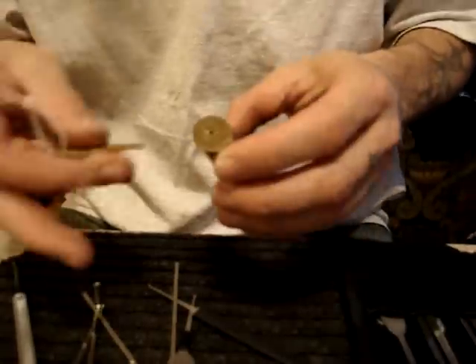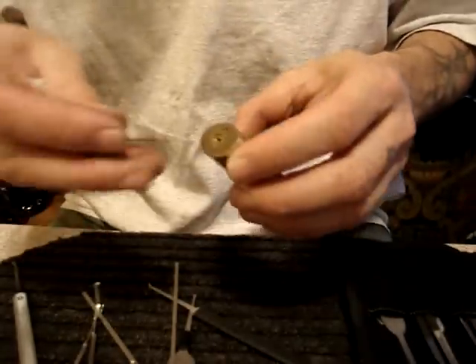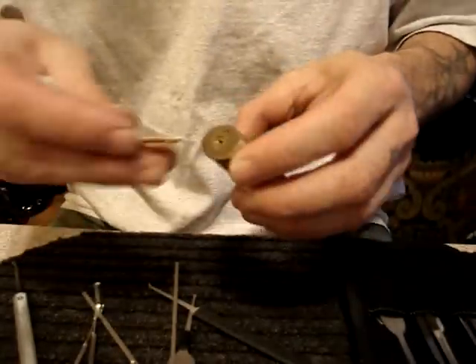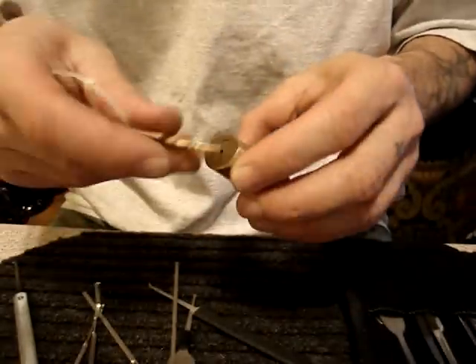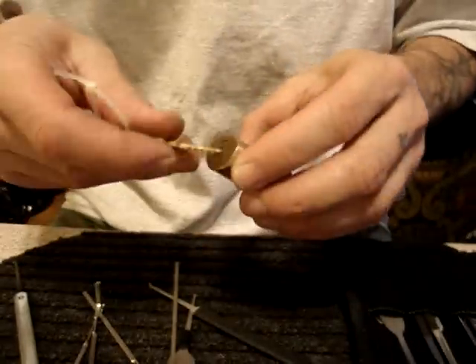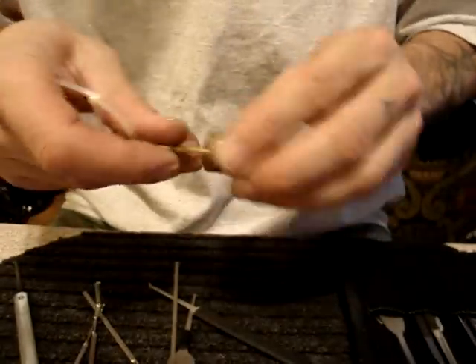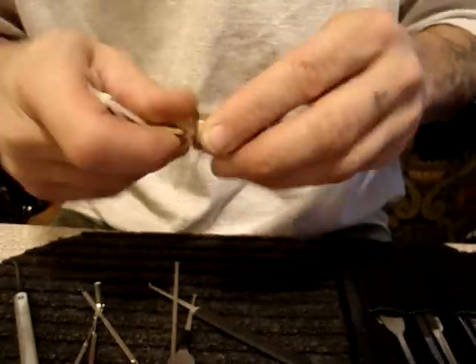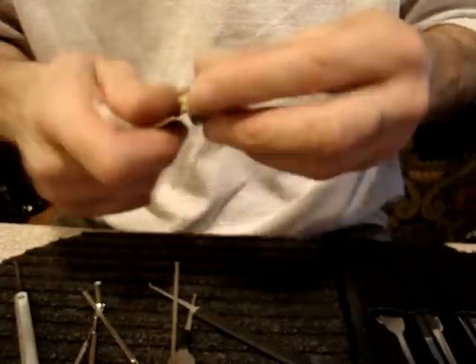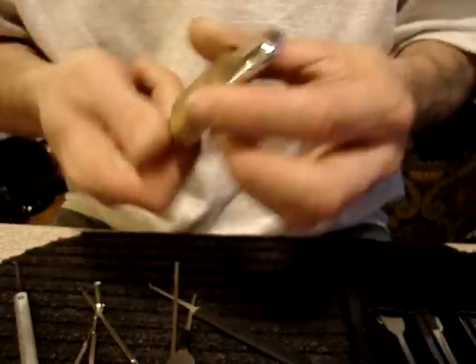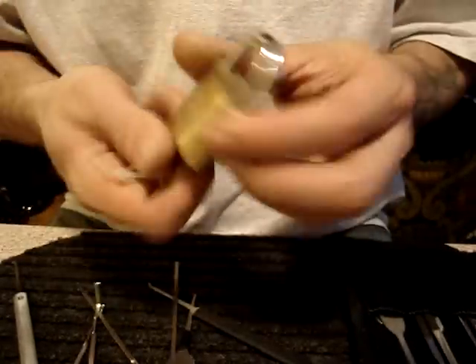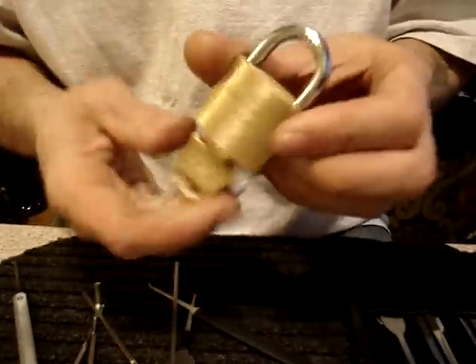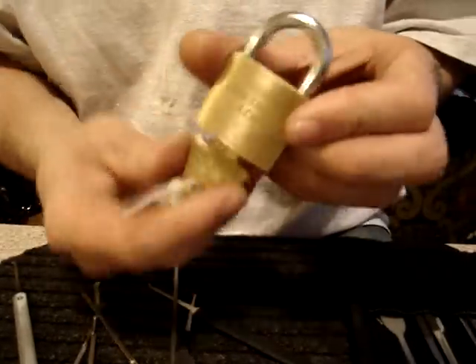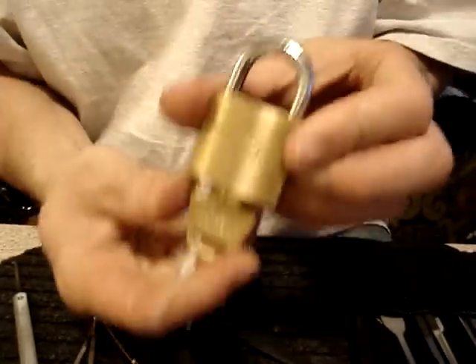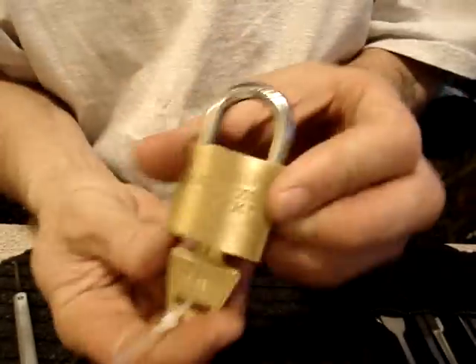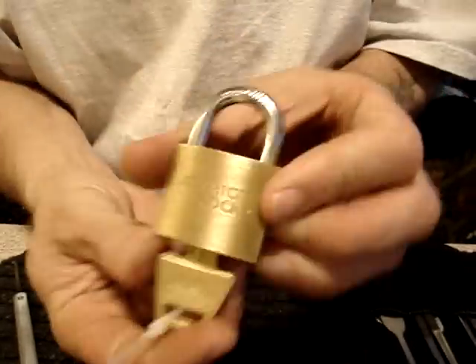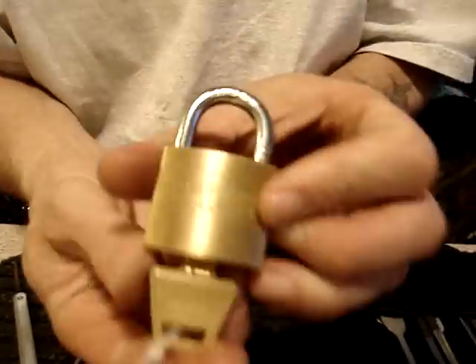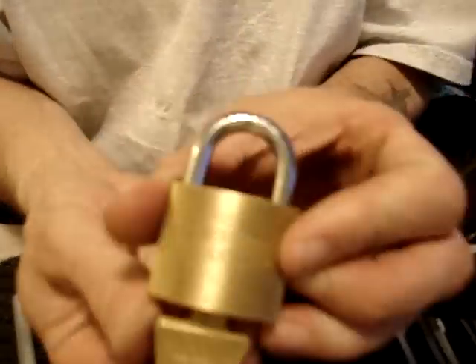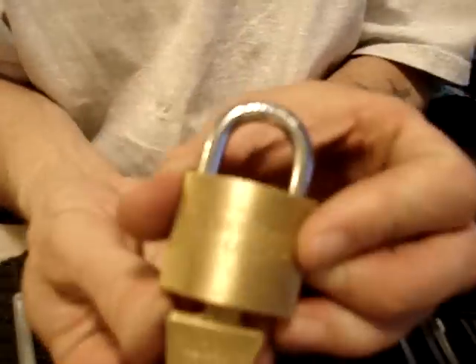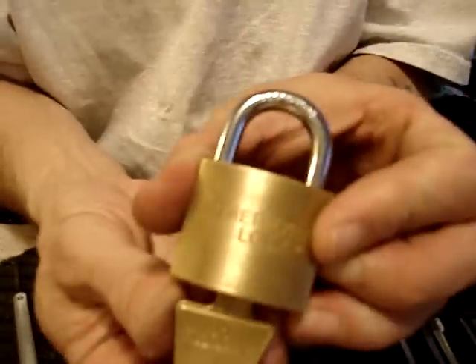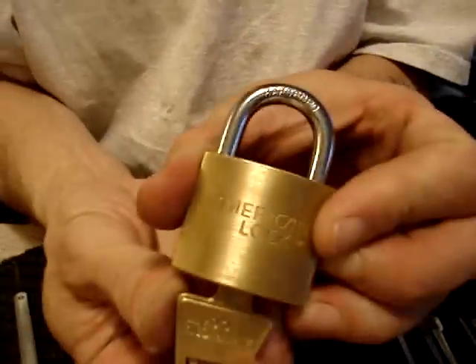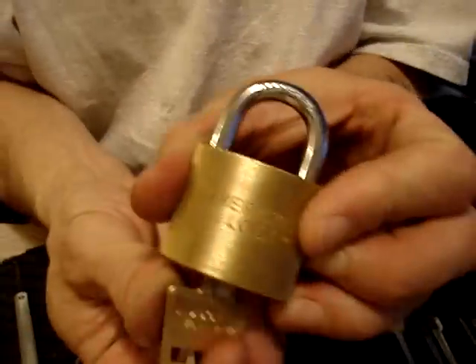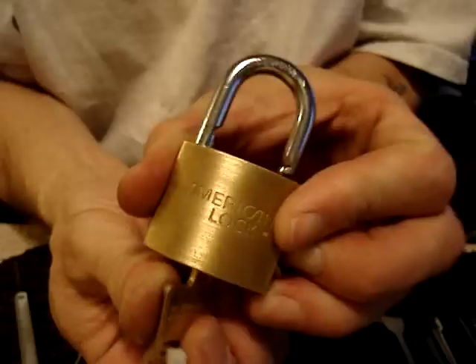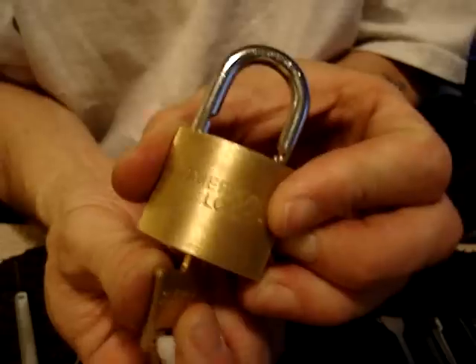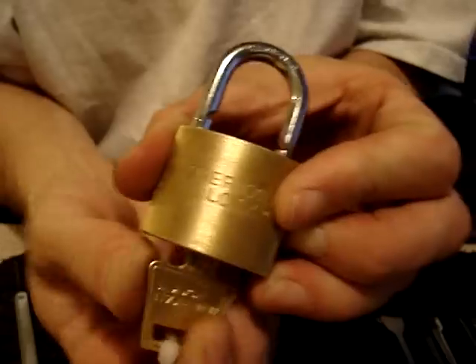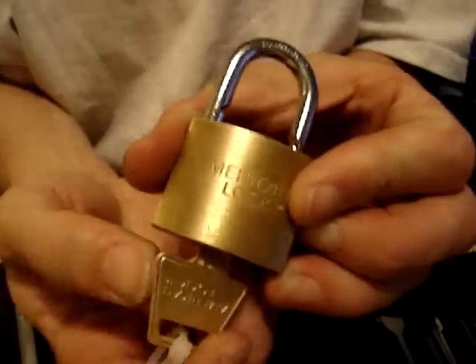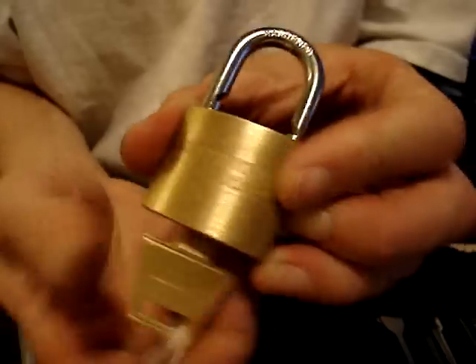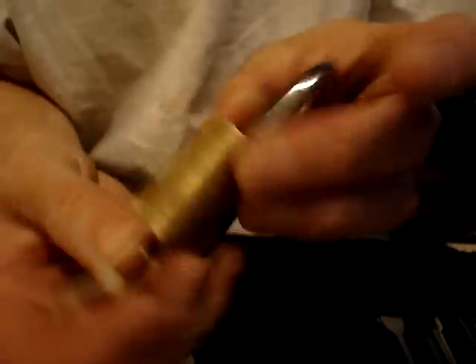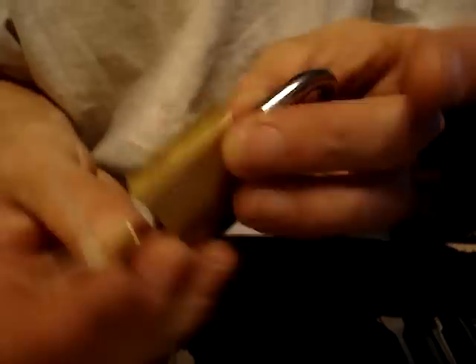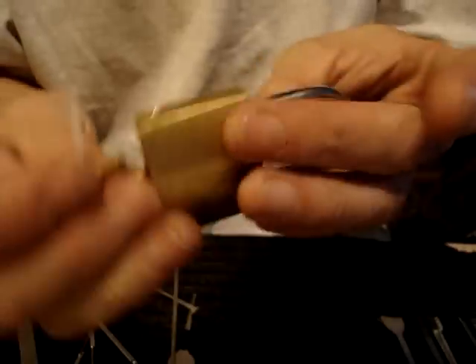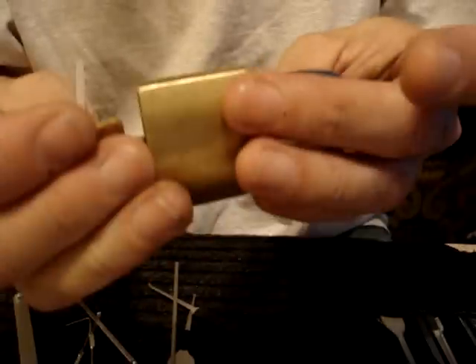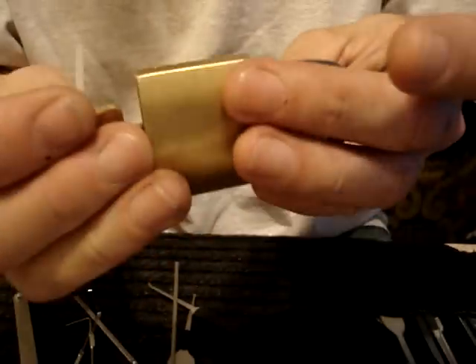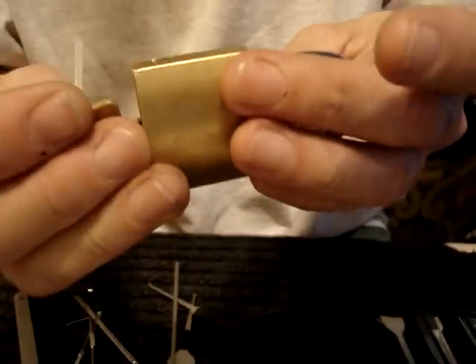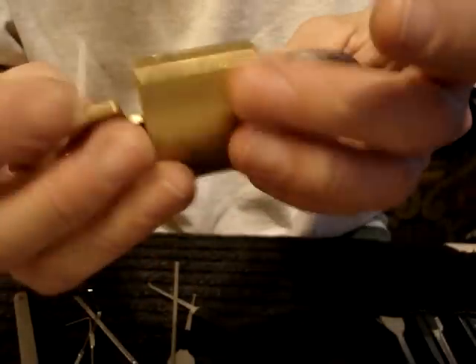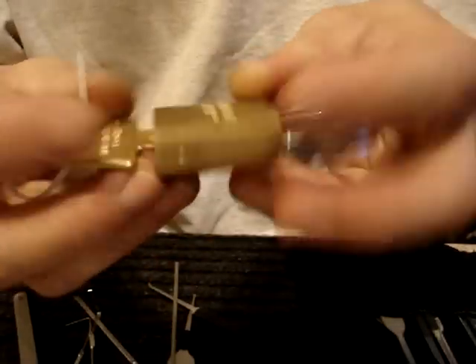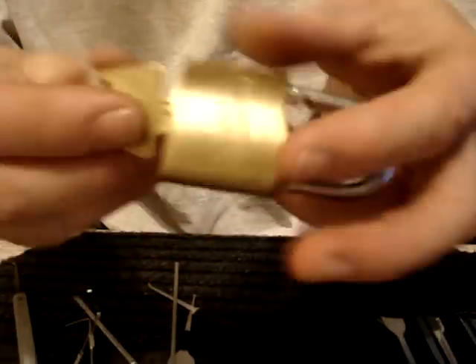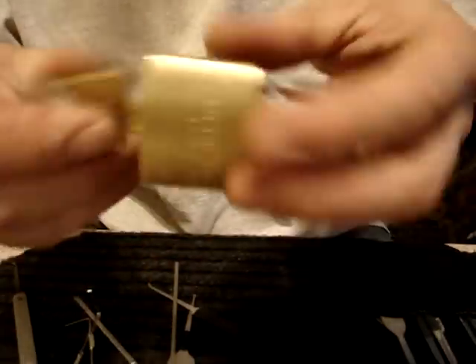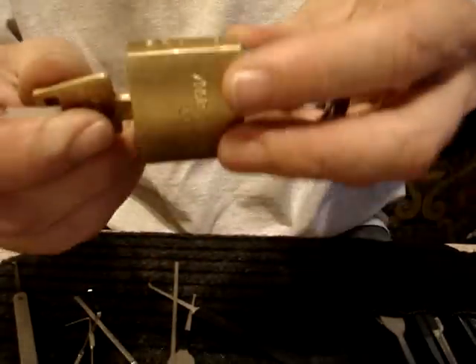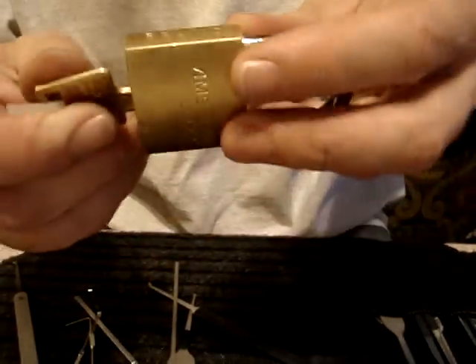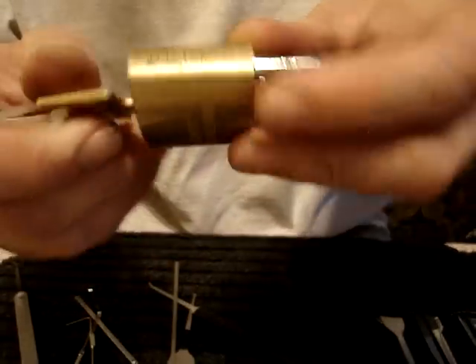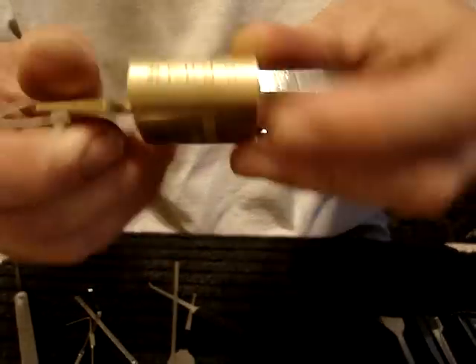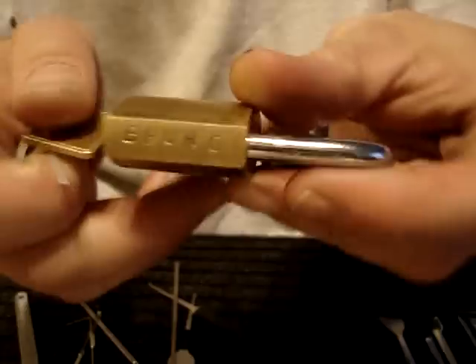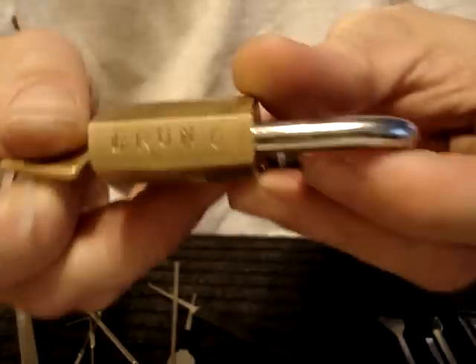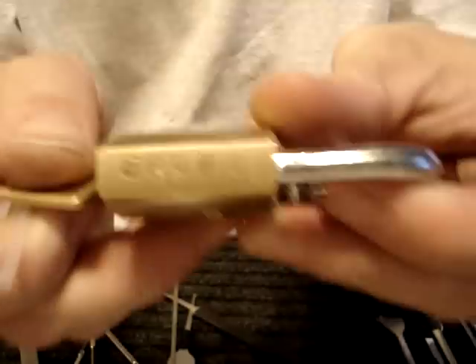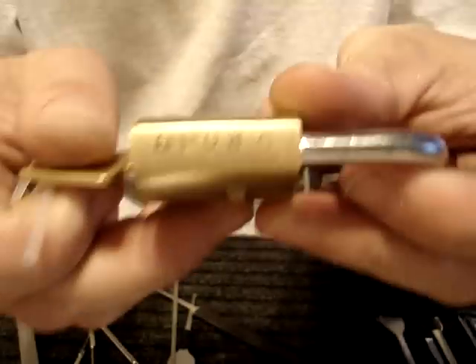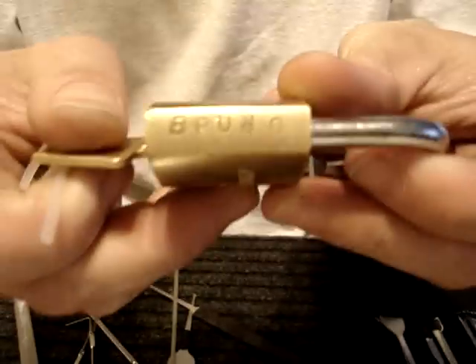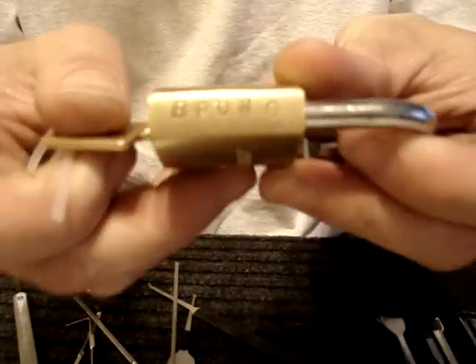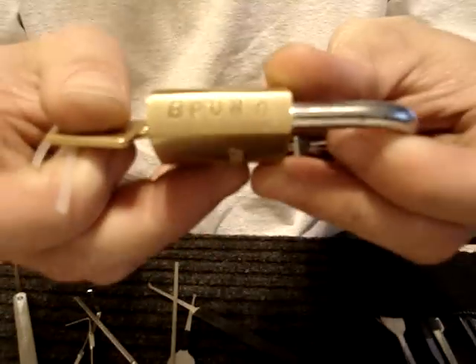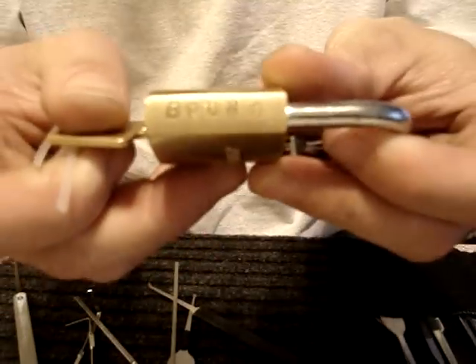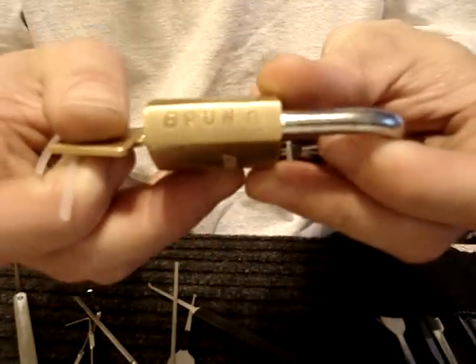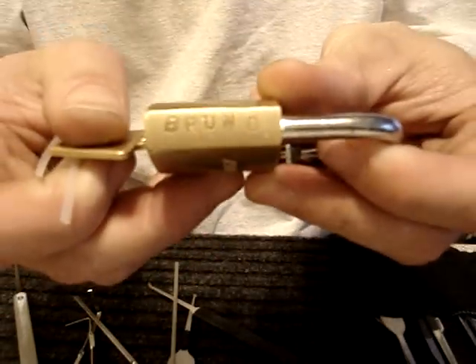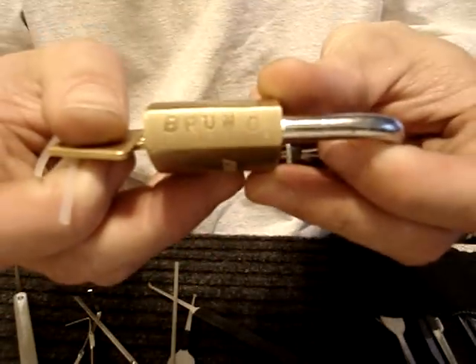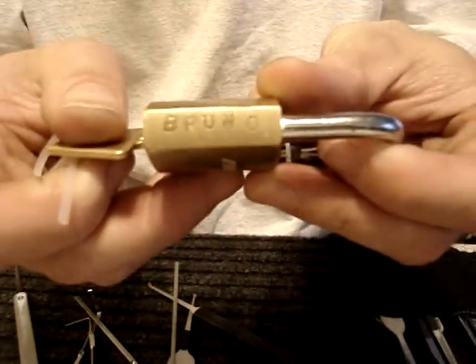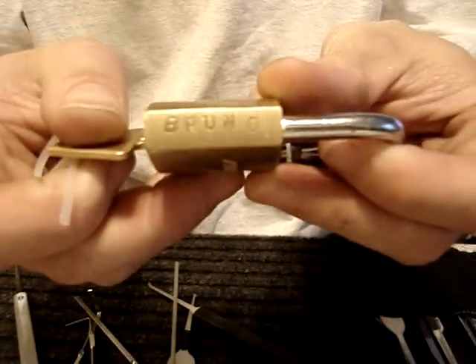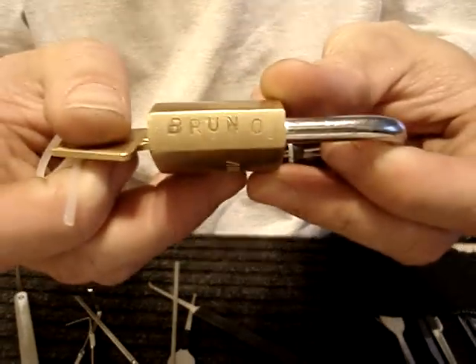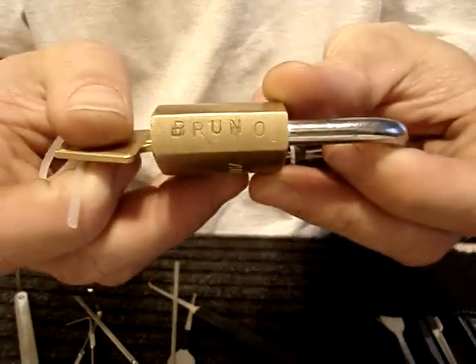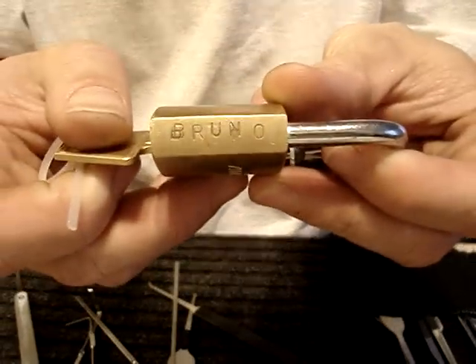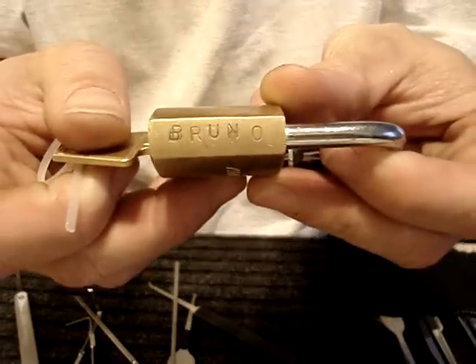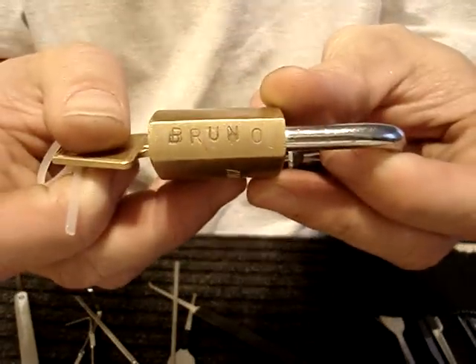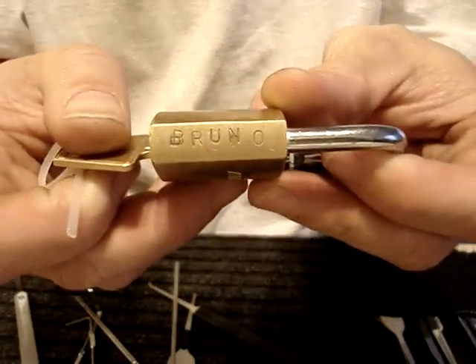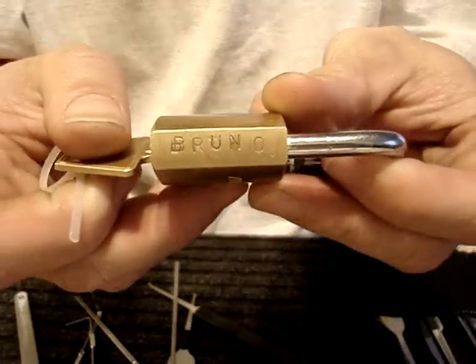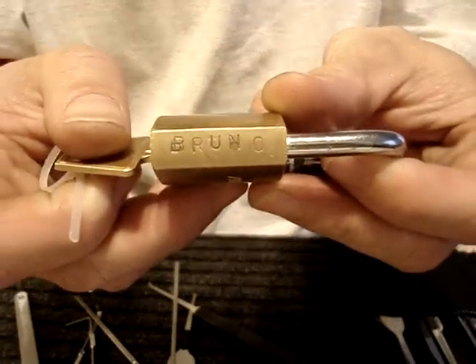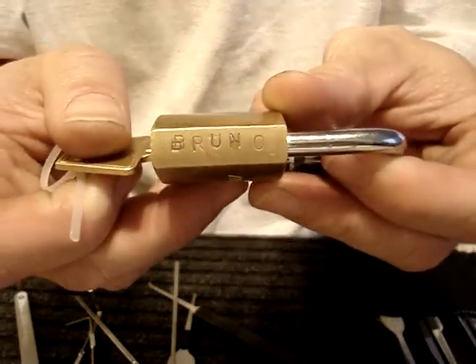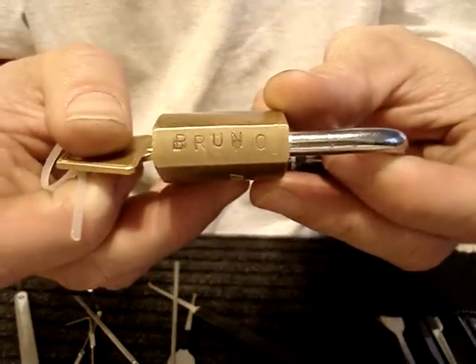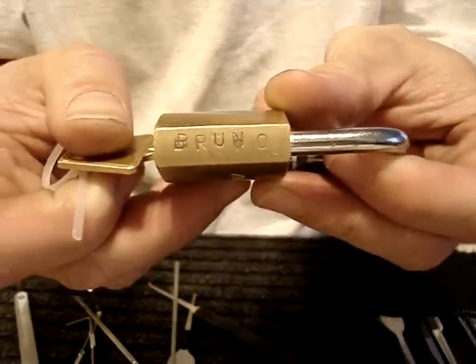Sir, Mr. Davies isn't signing any personal items. You have to buy his book and wait in line. Alright, fine.